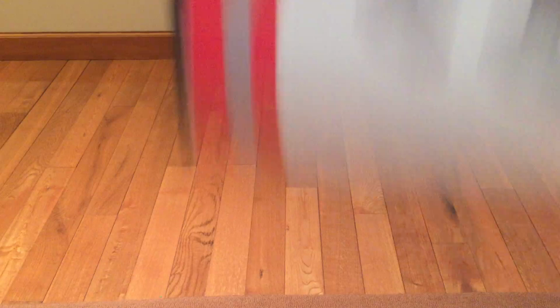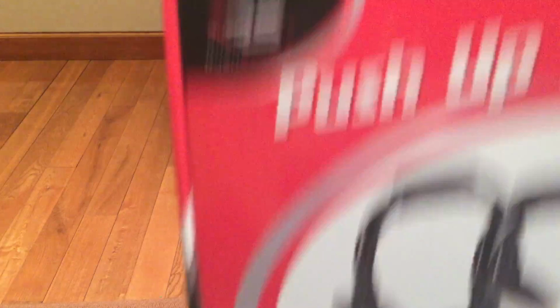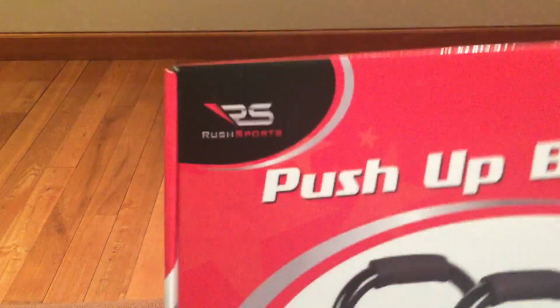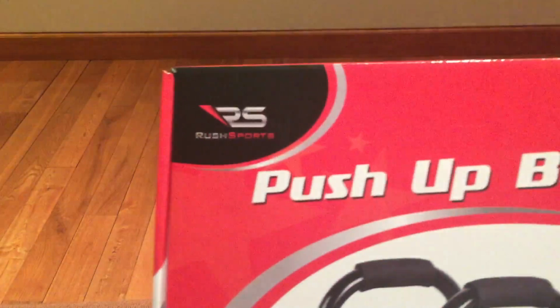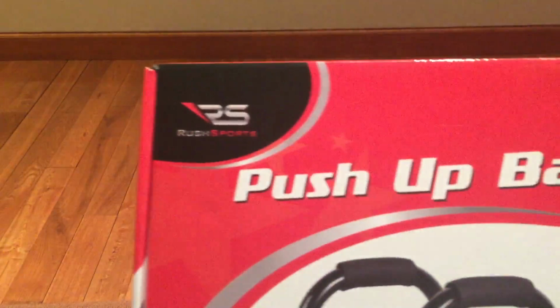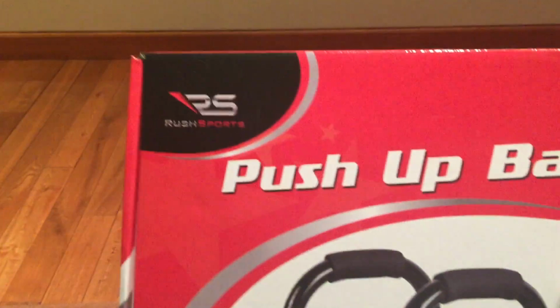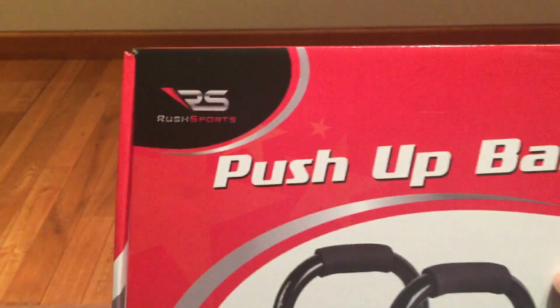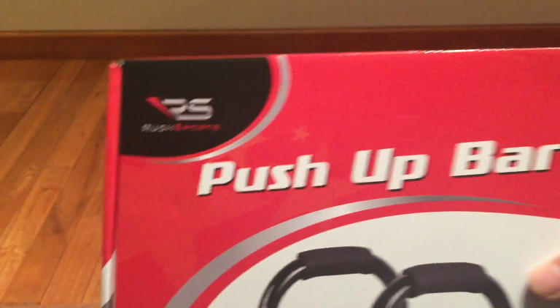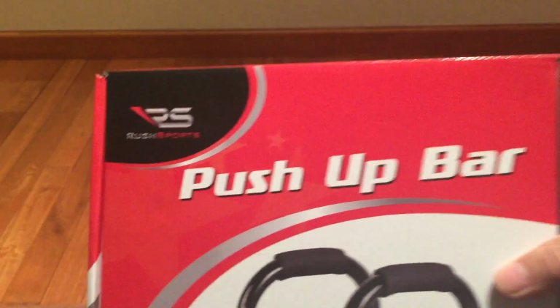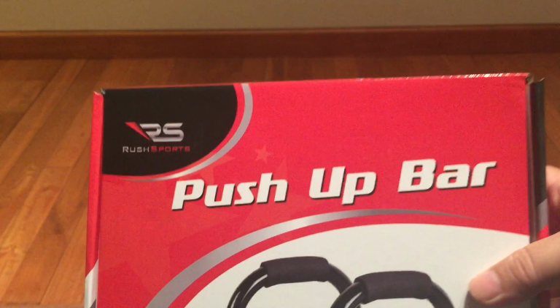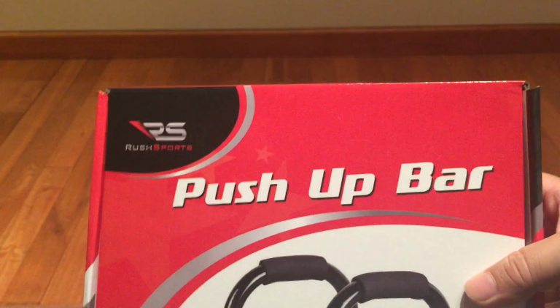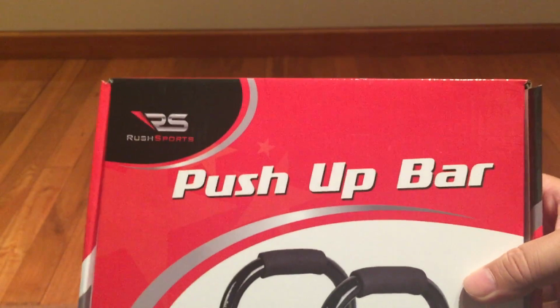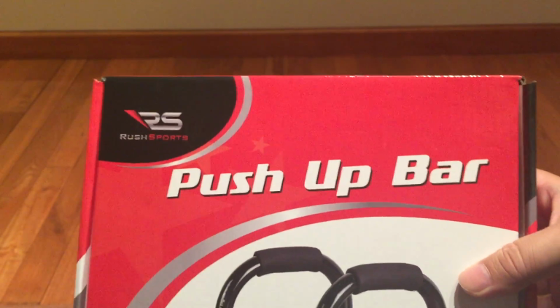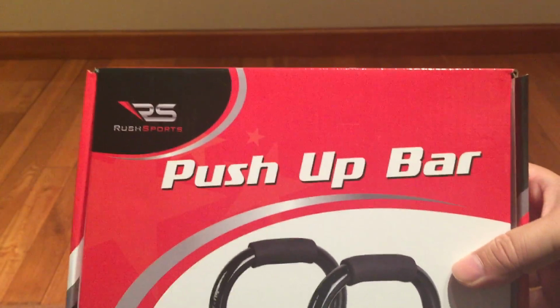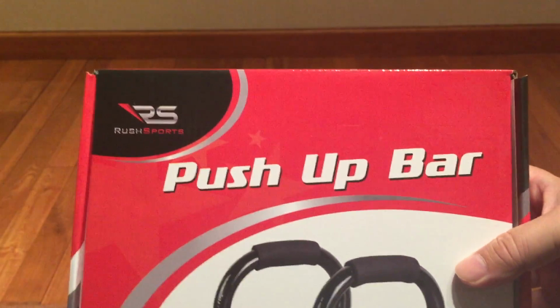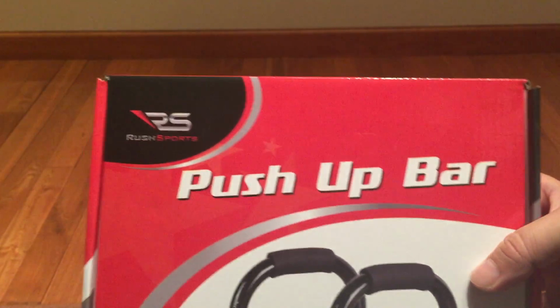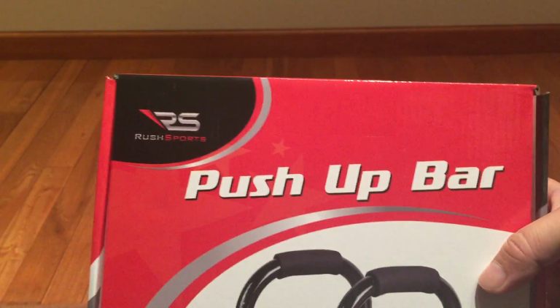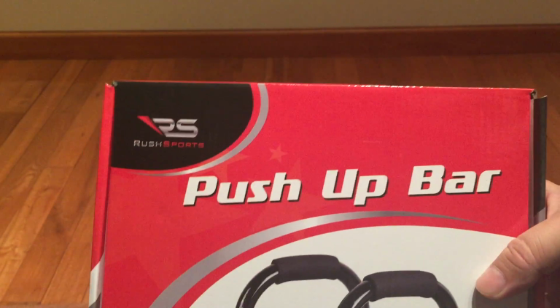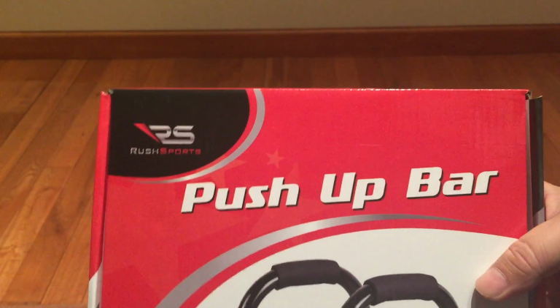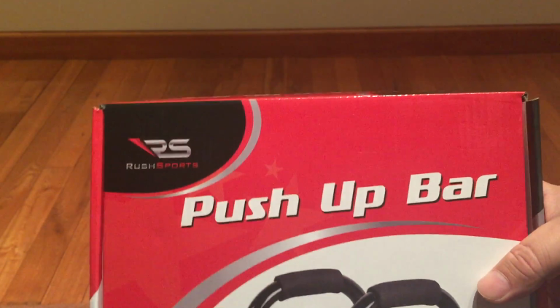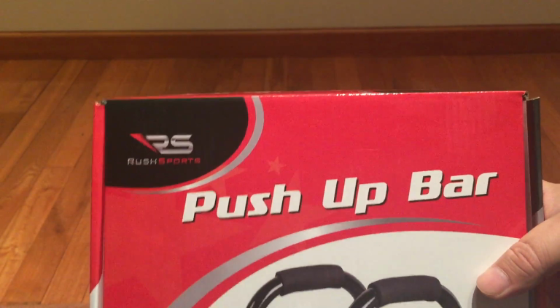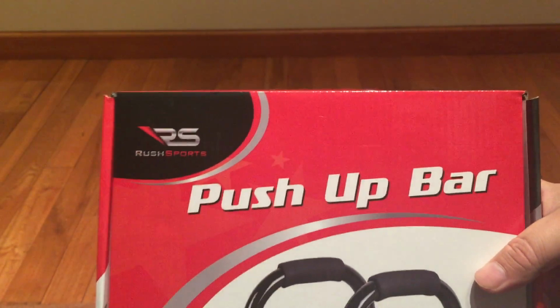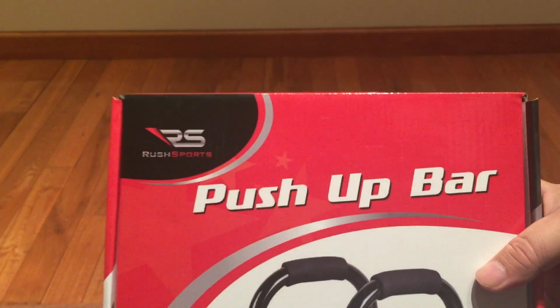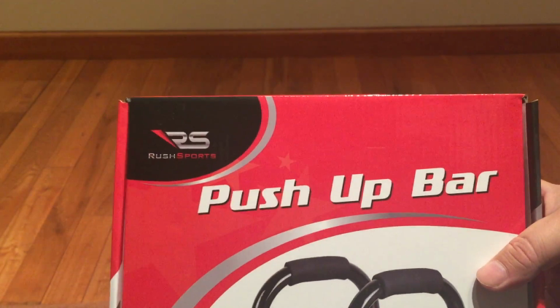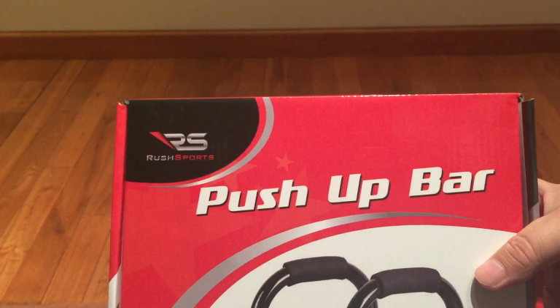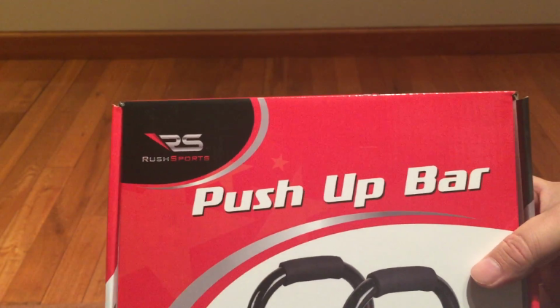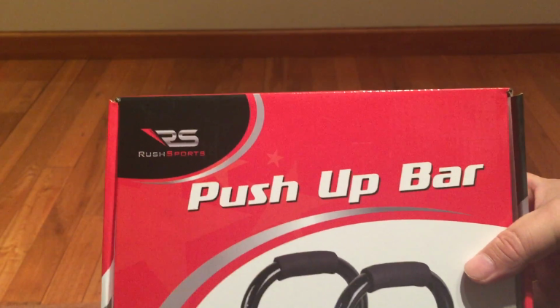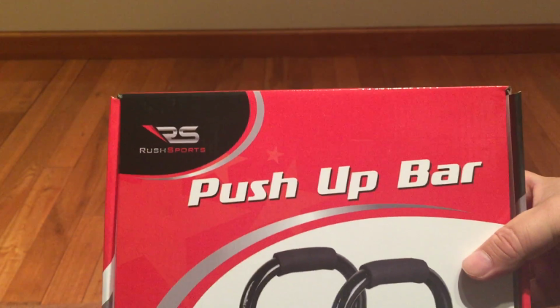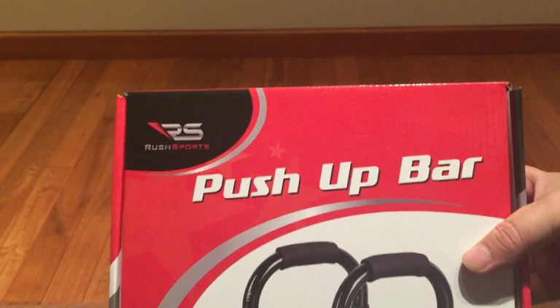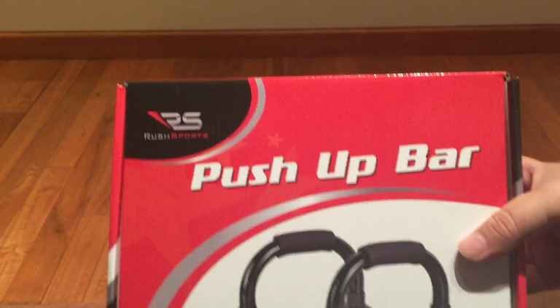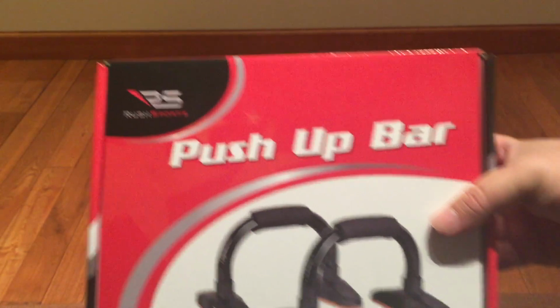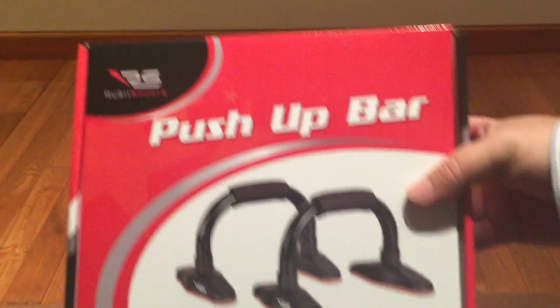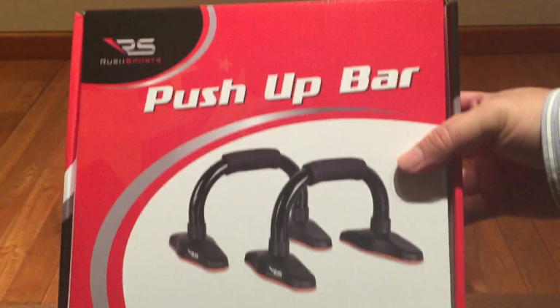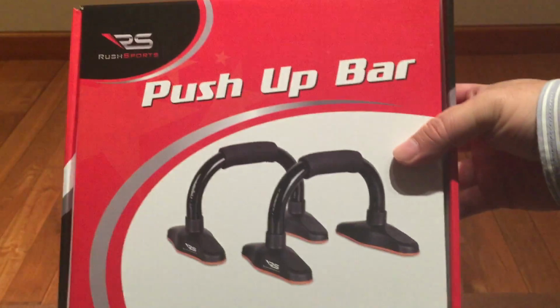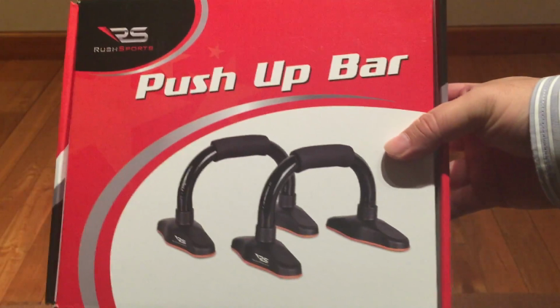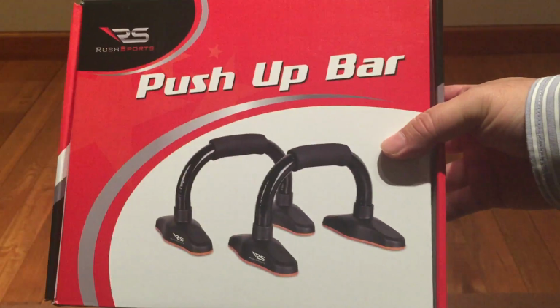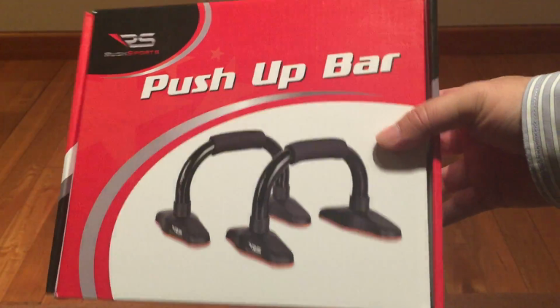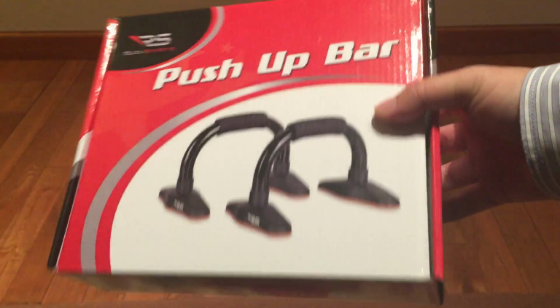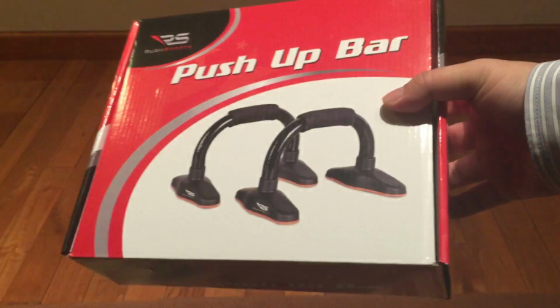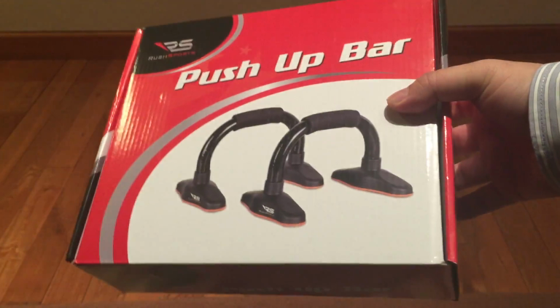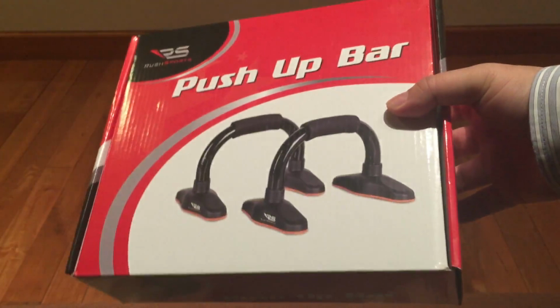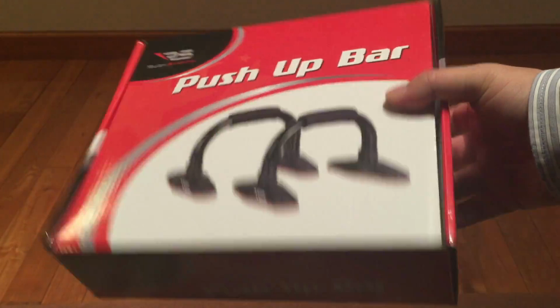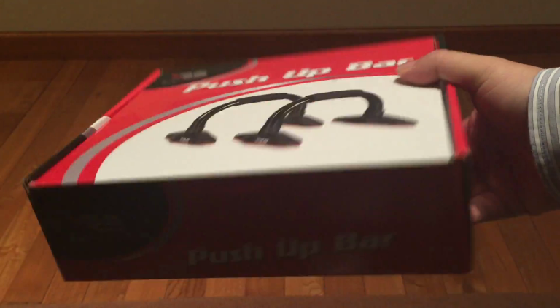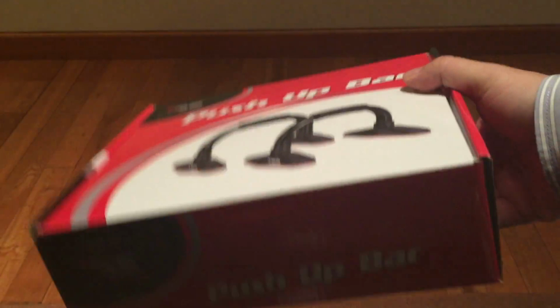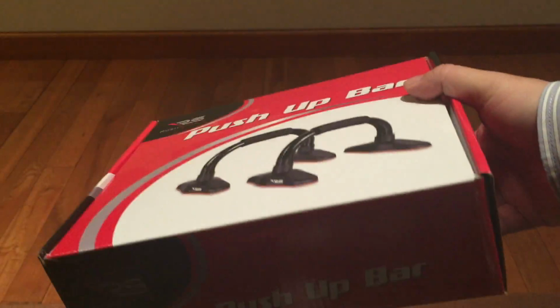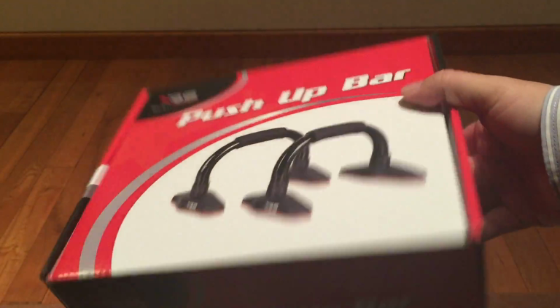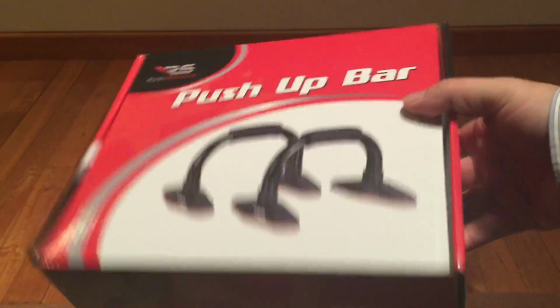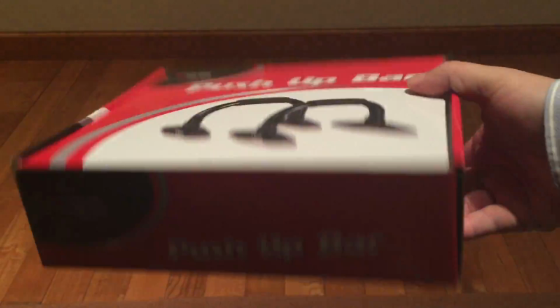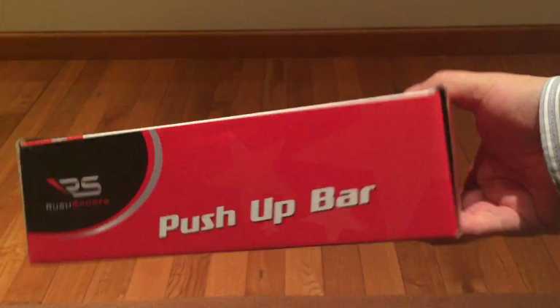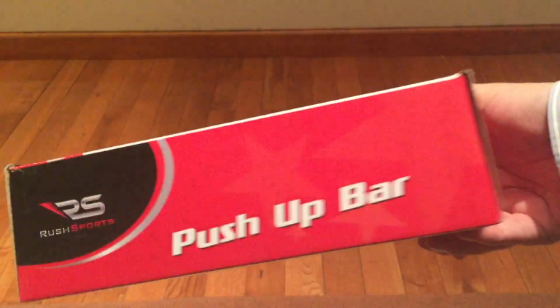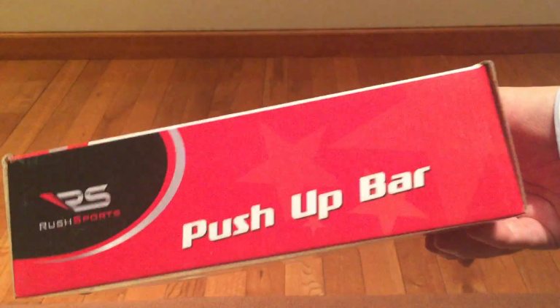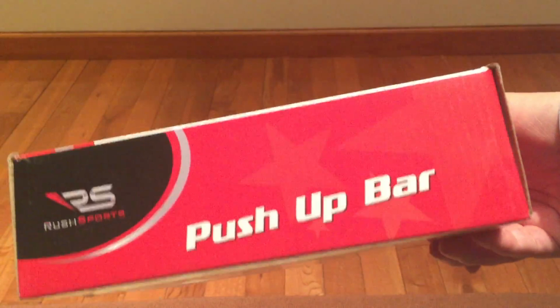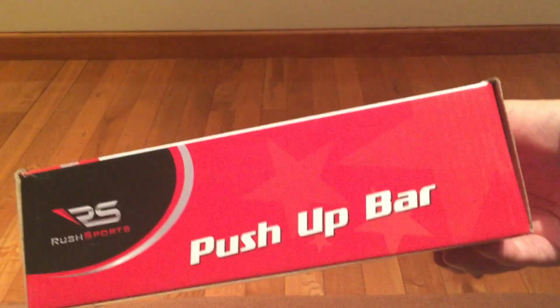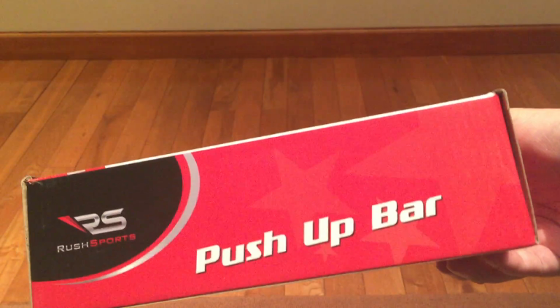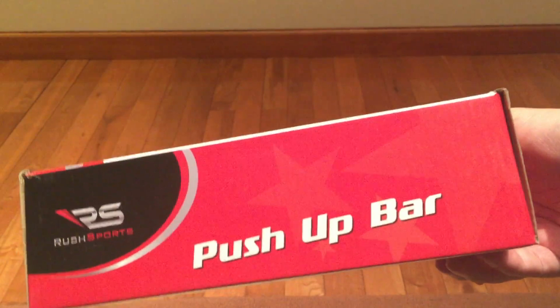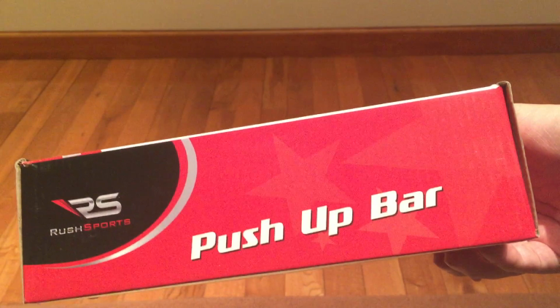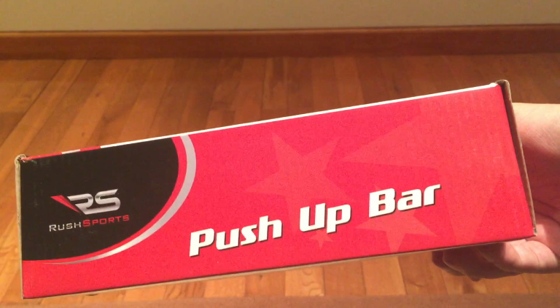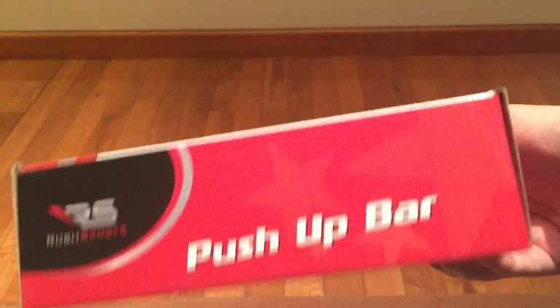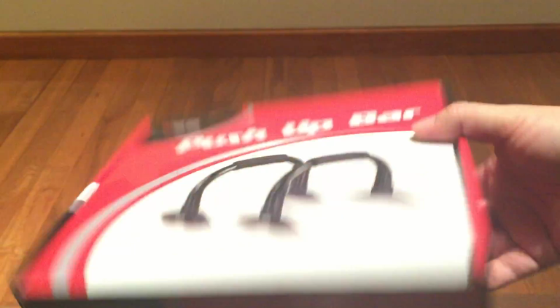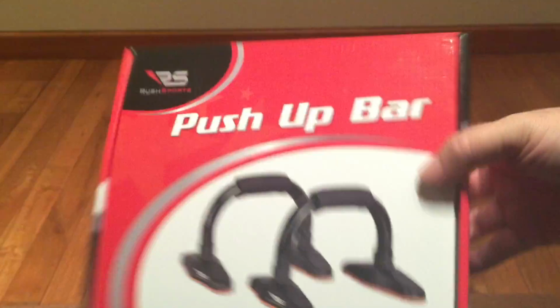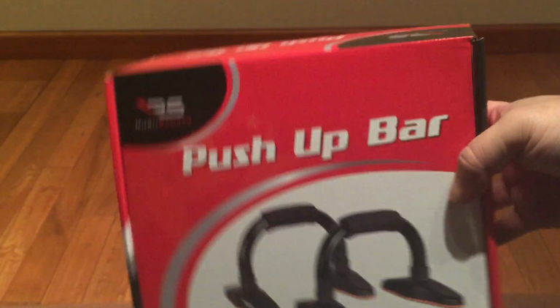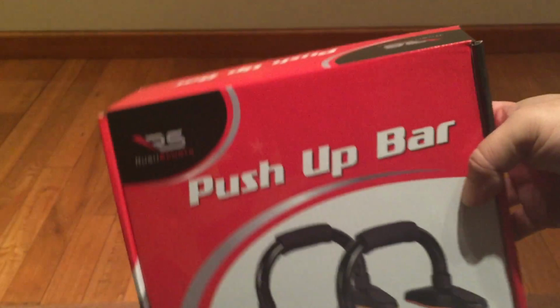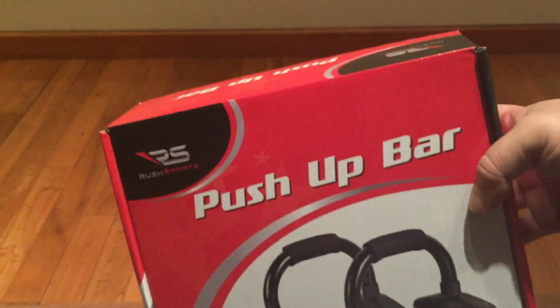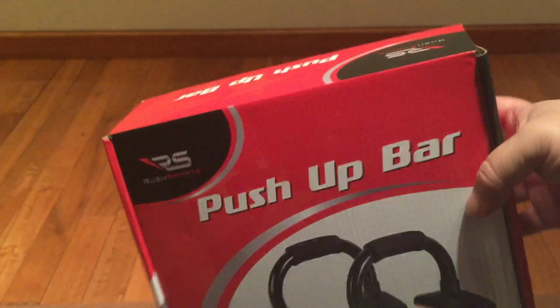What's up Pandas? Peter Von Panda here. I just bought these Rush Sports Push-Up Bars, and that's because I'm a fitness nut.